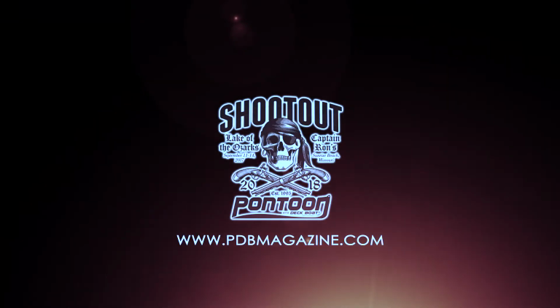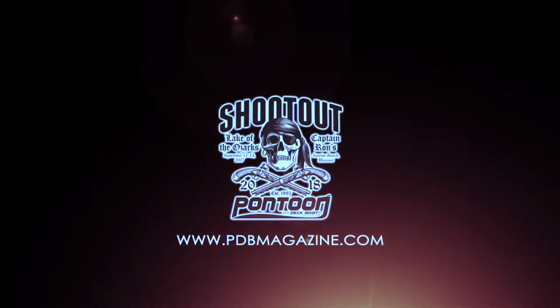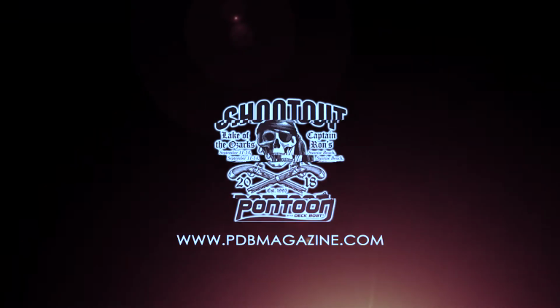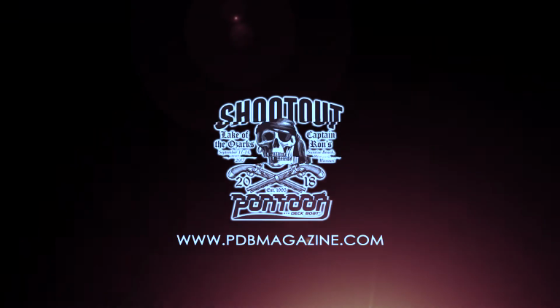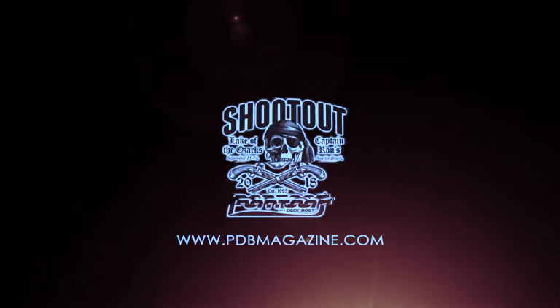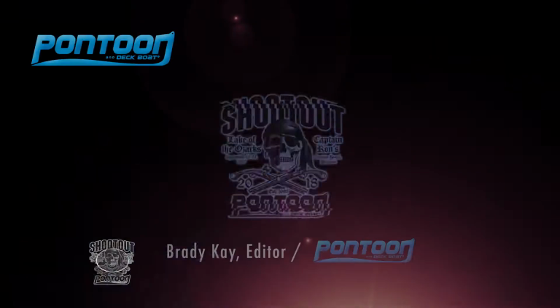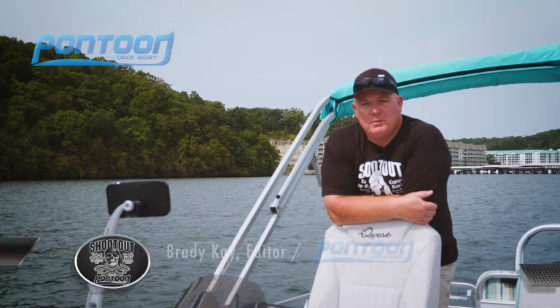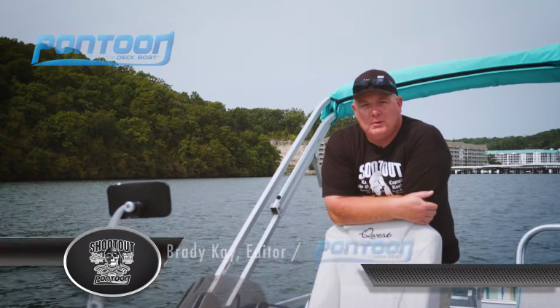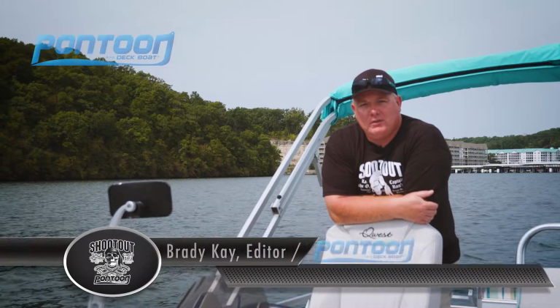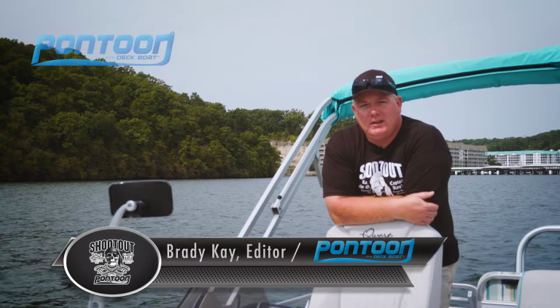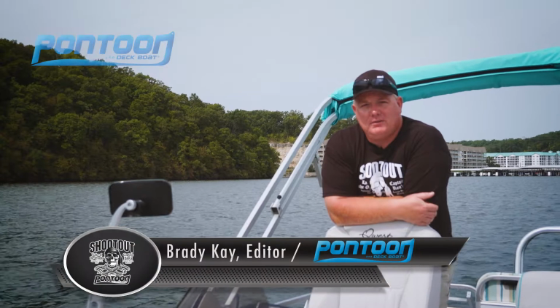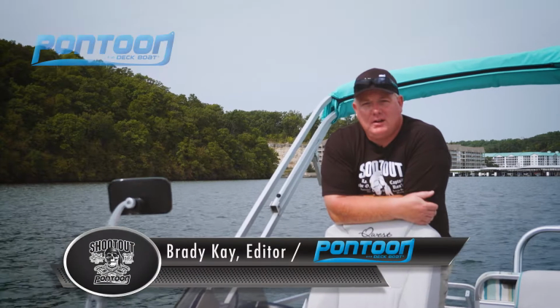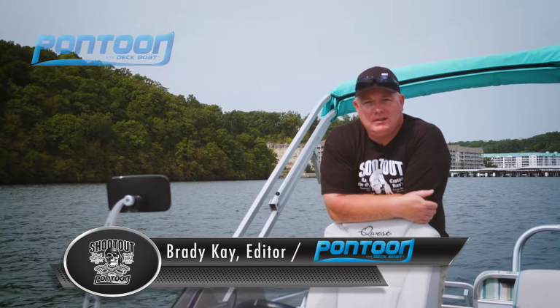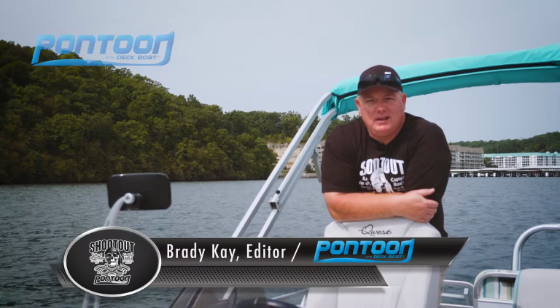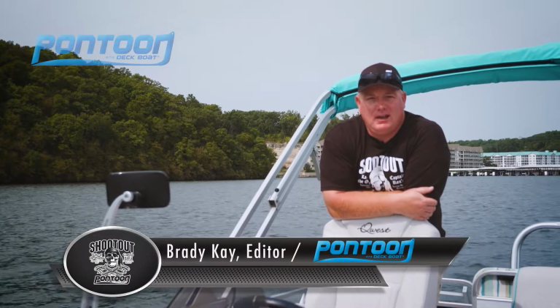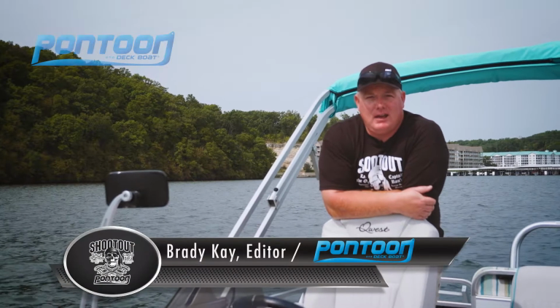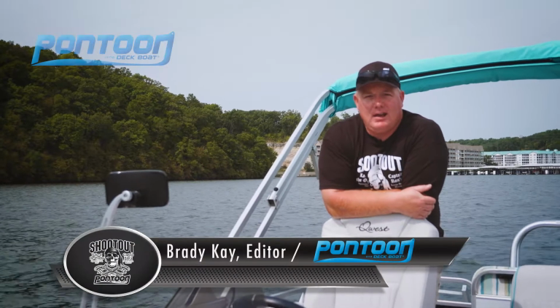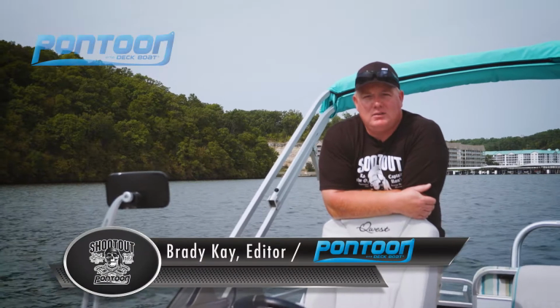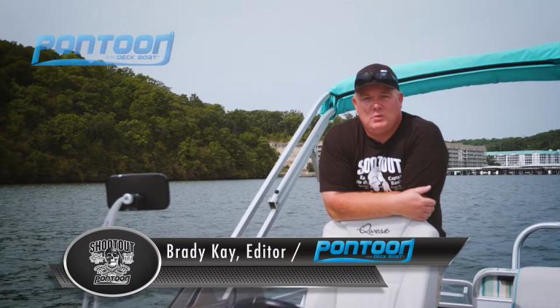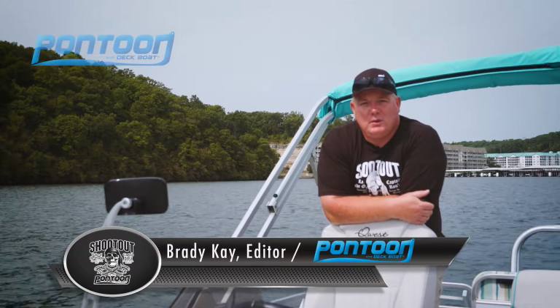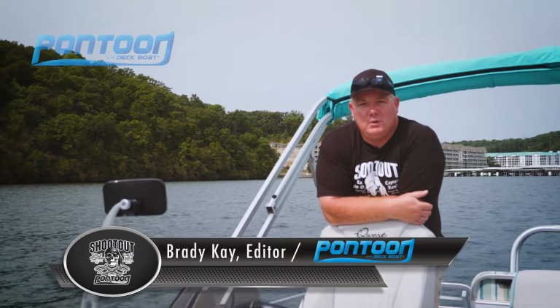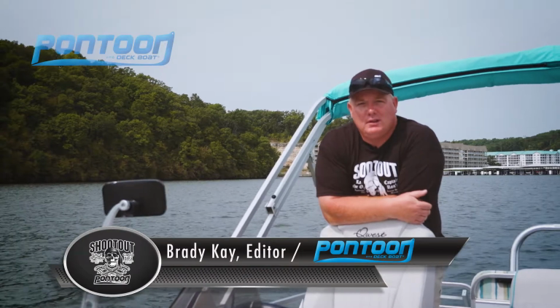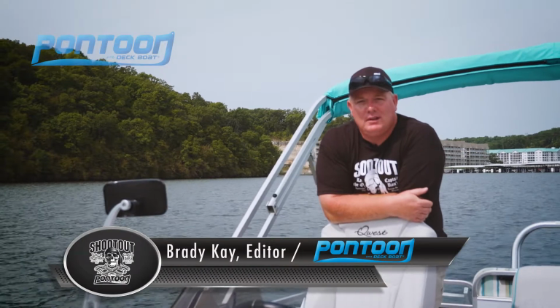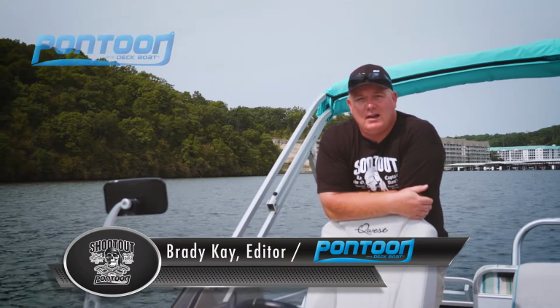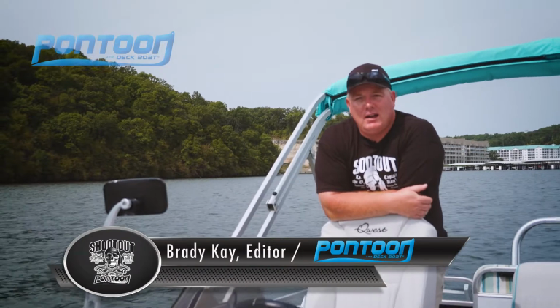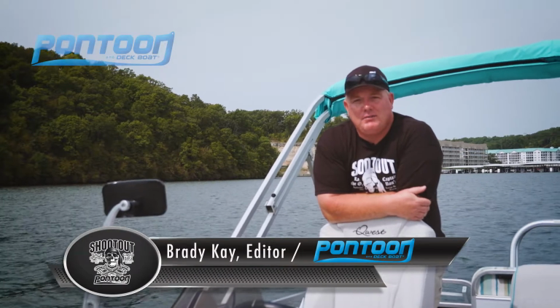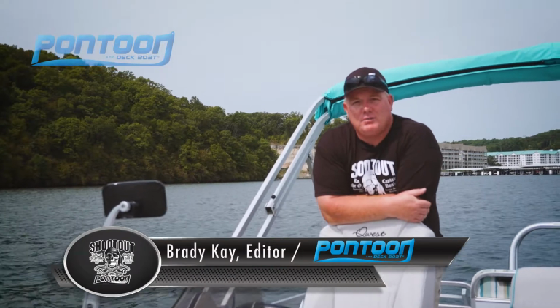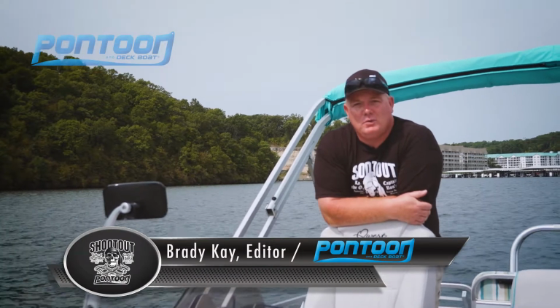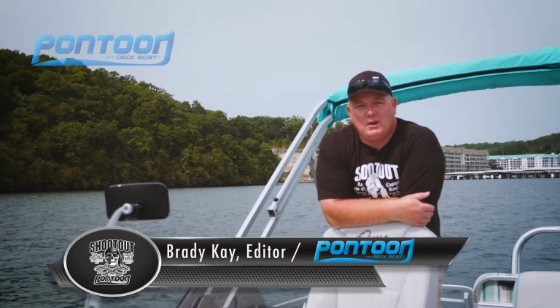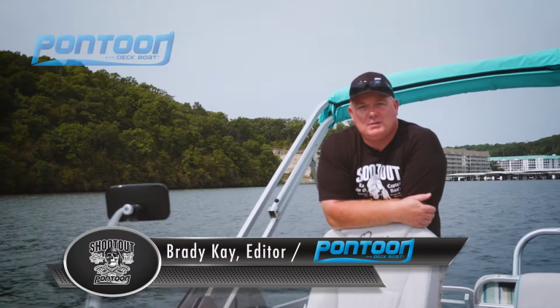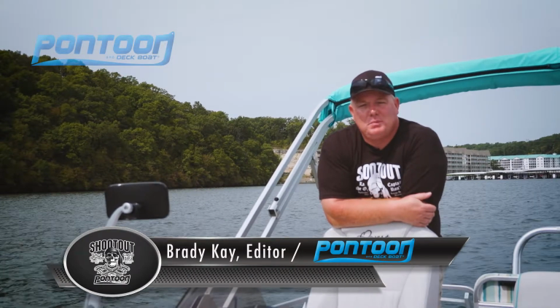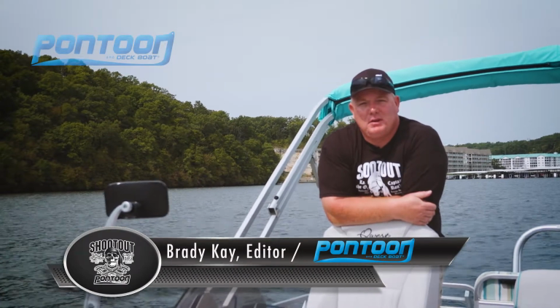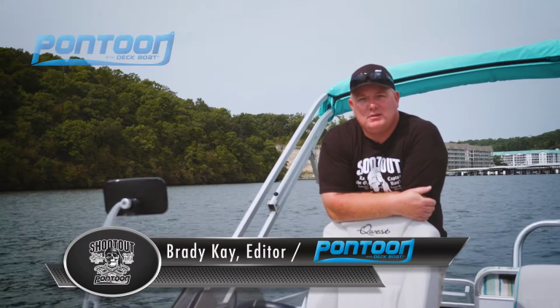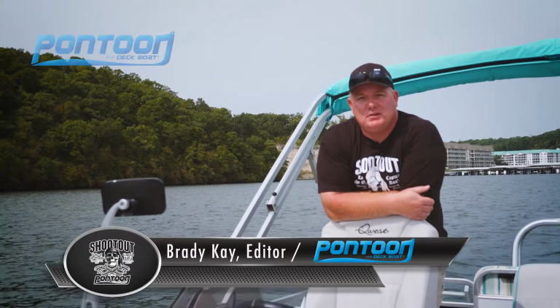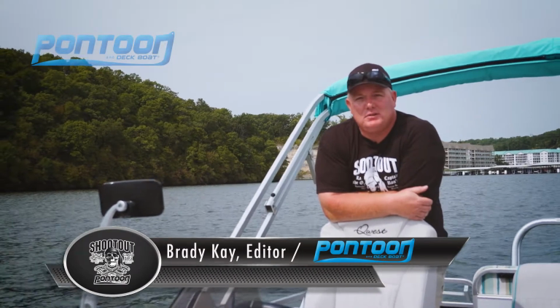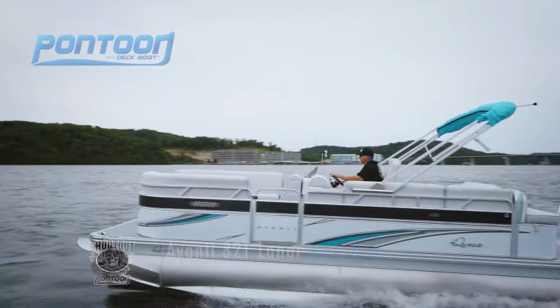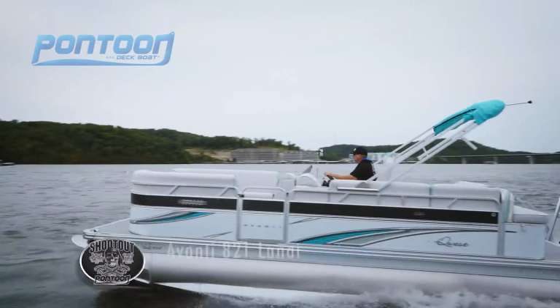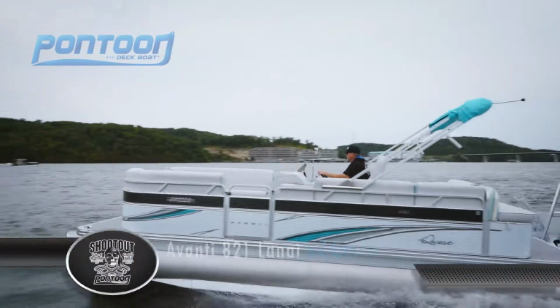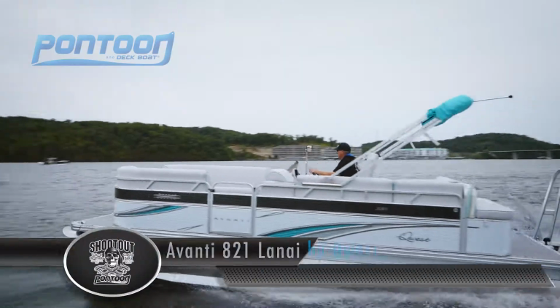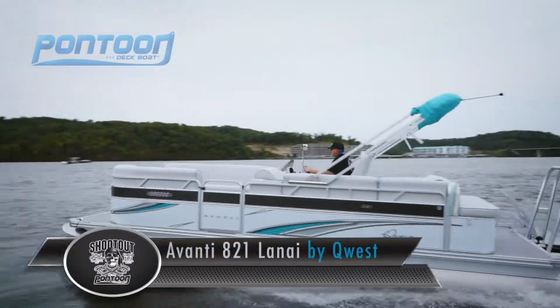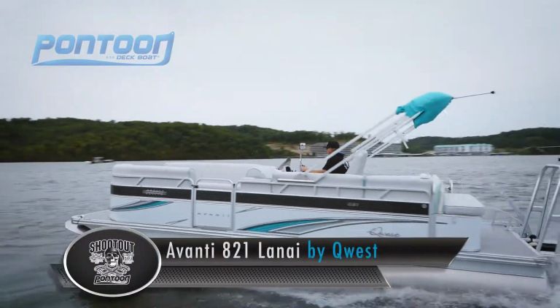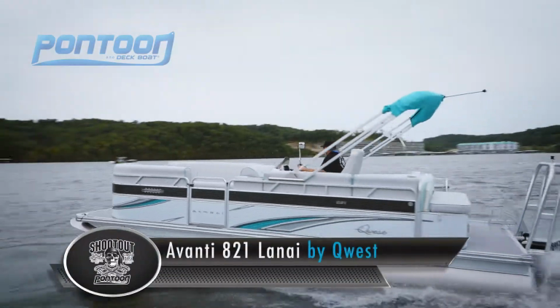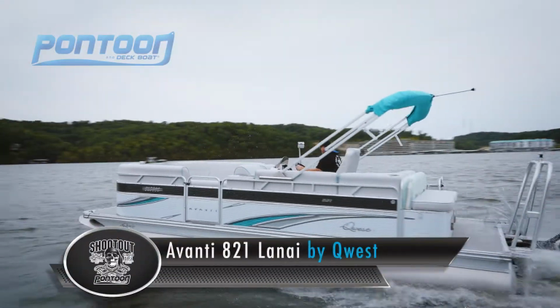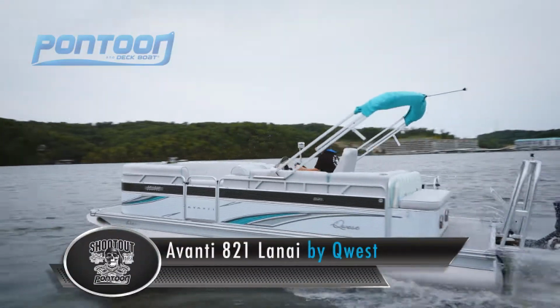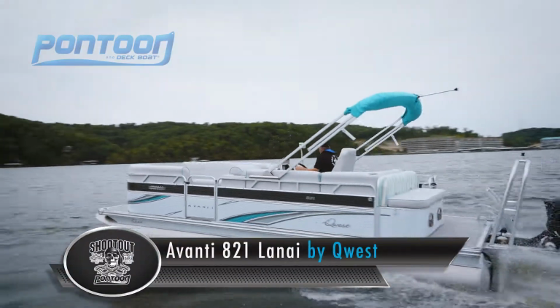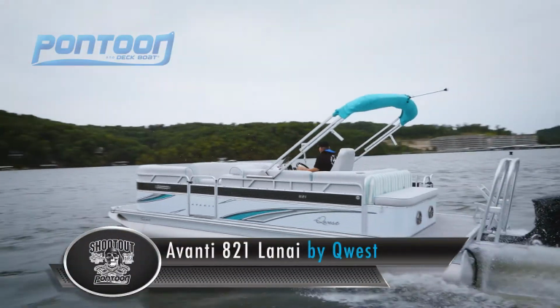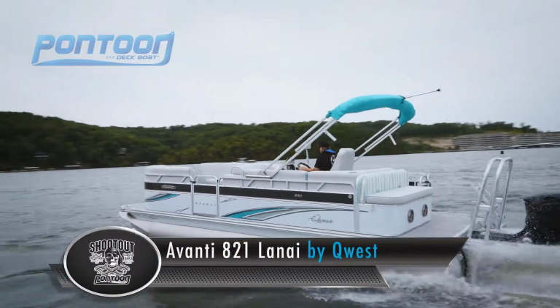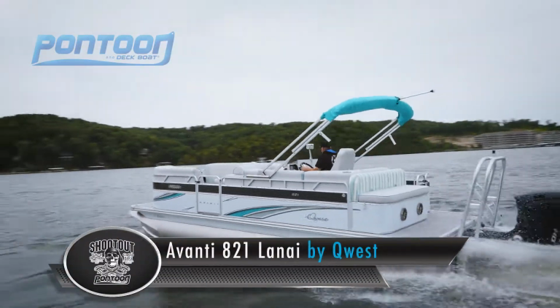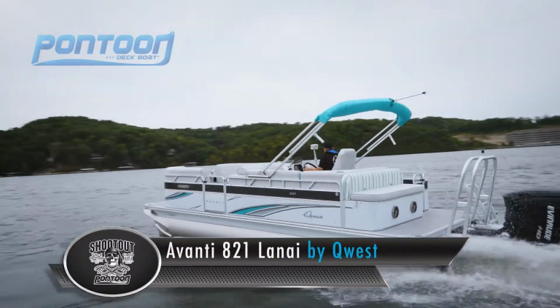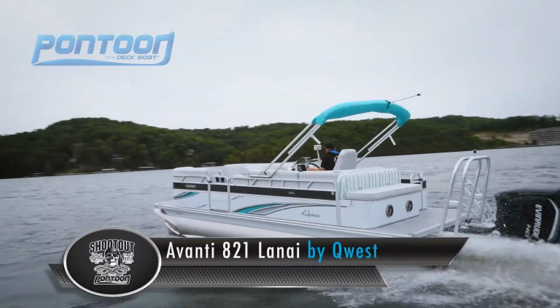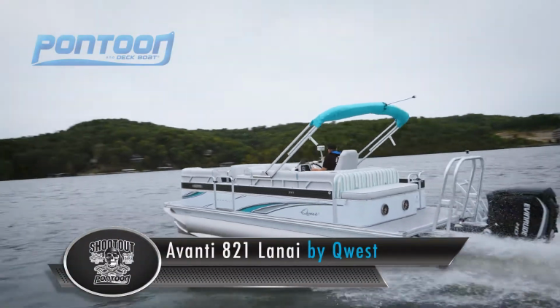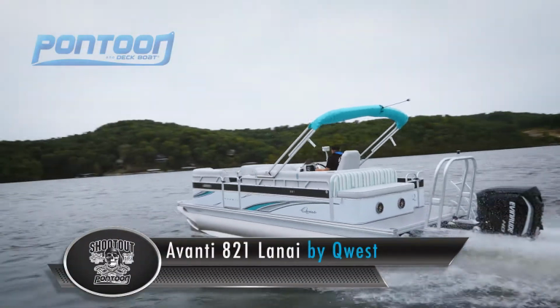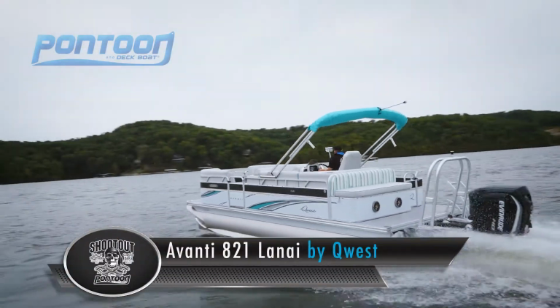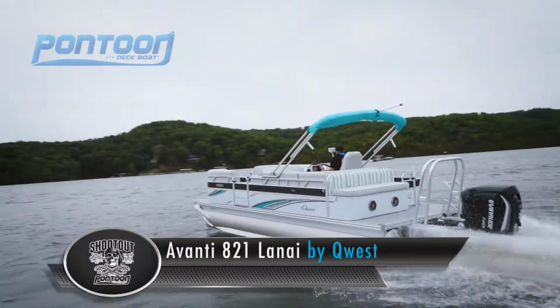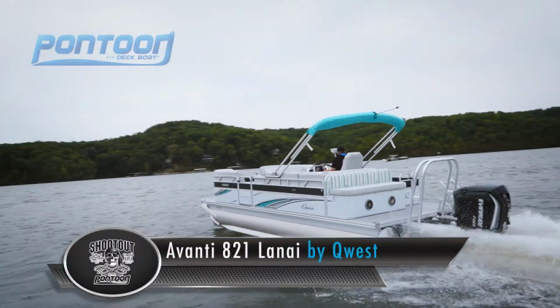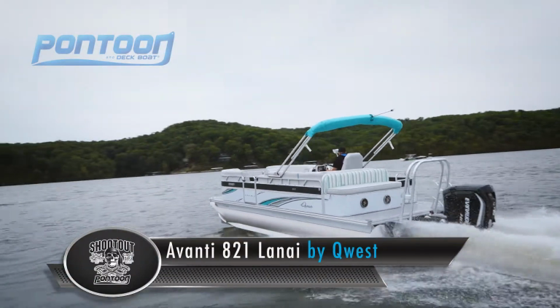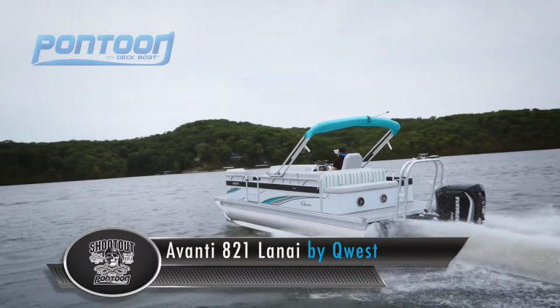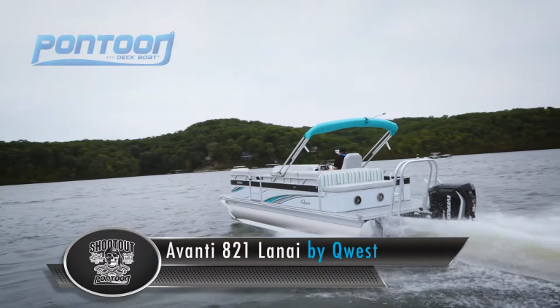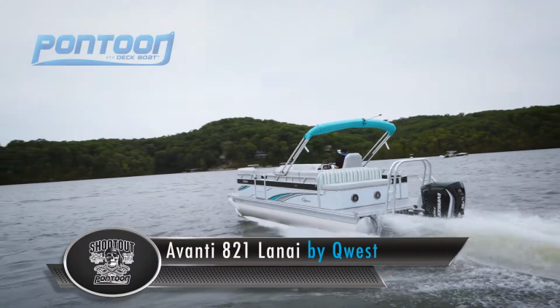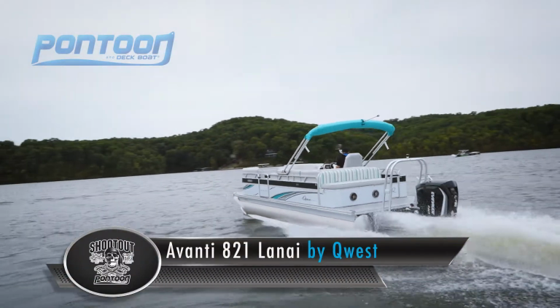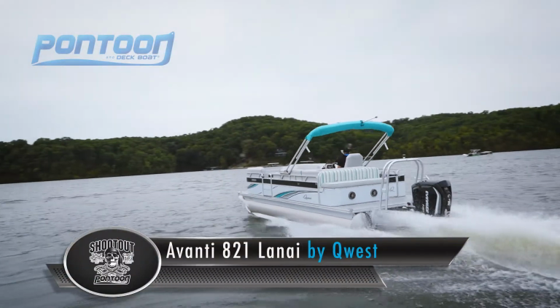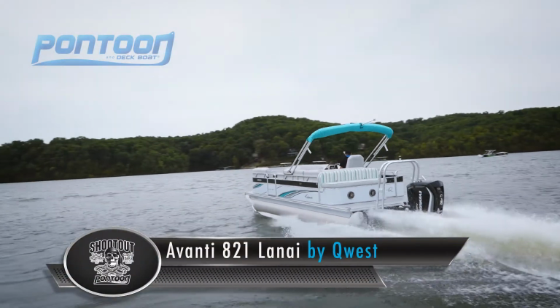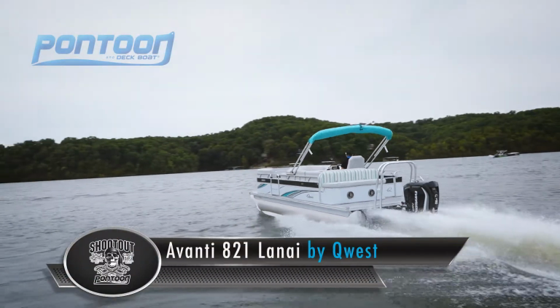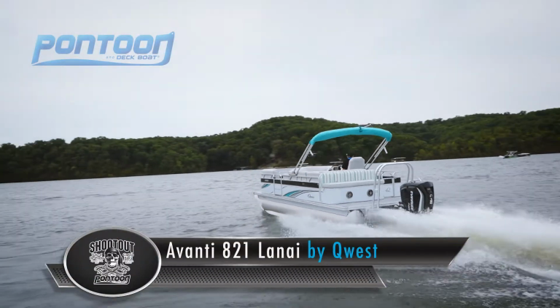Welcome aboard the Avante A21 Lanai from Quest Pontoons. There are a lot of great creature comforts on this boat.